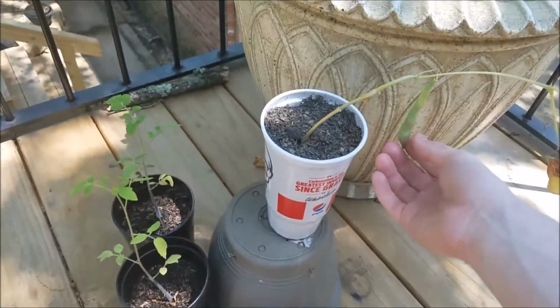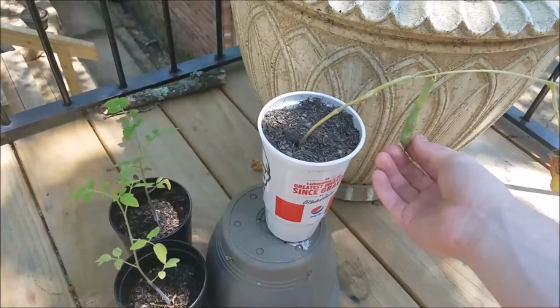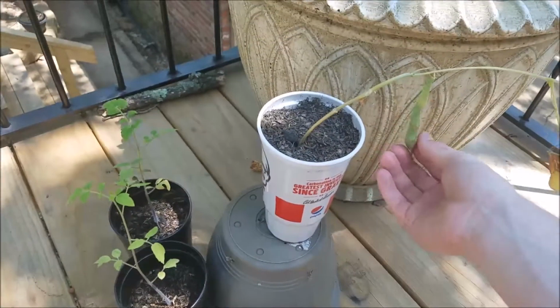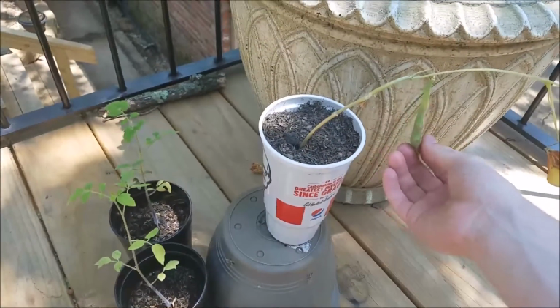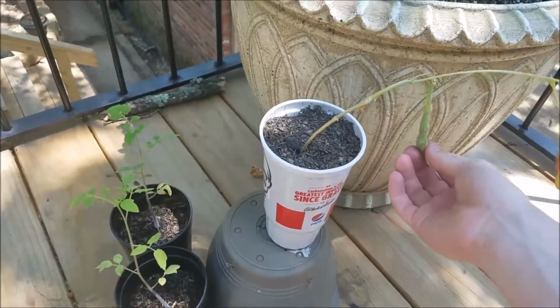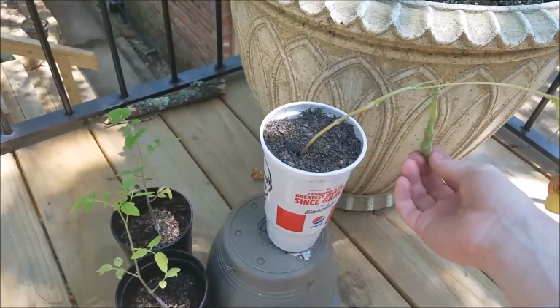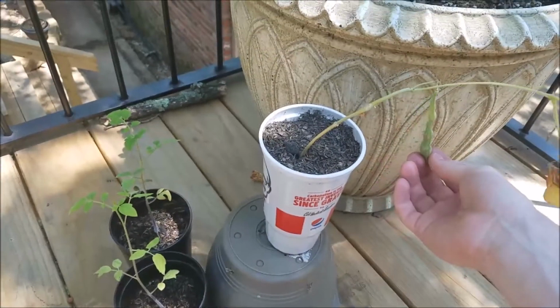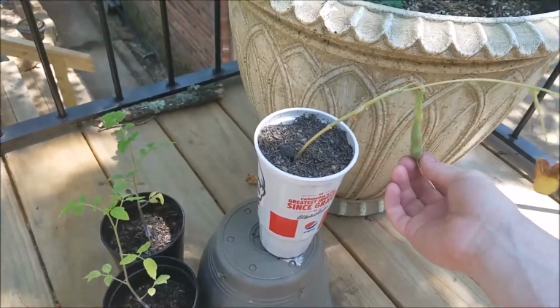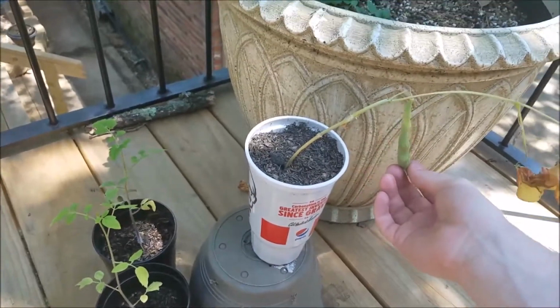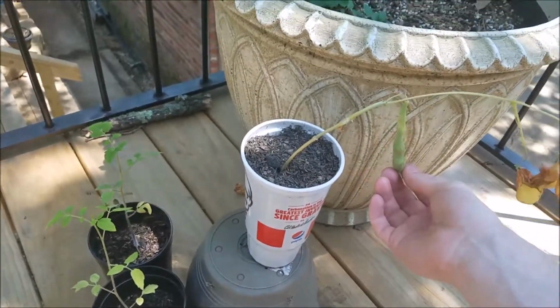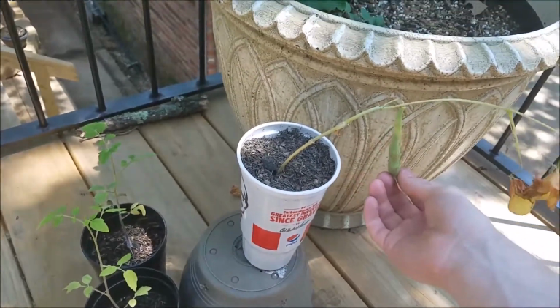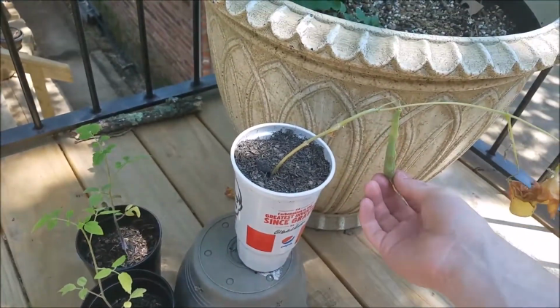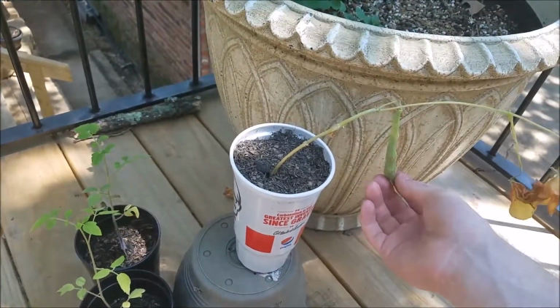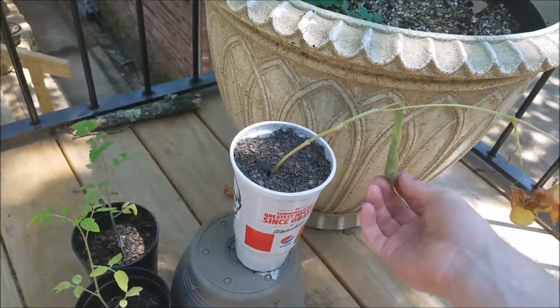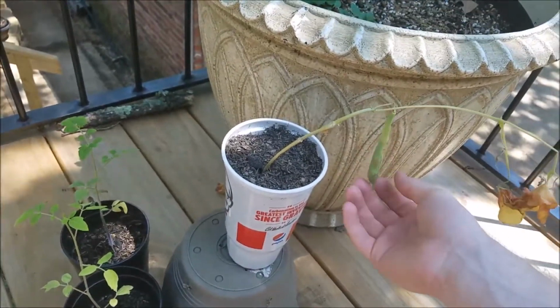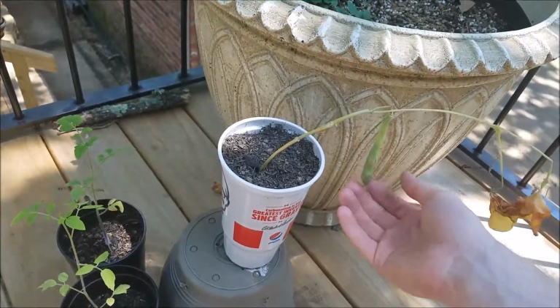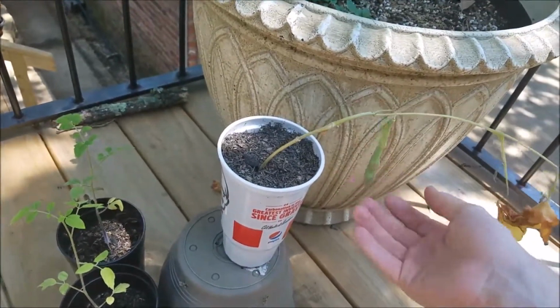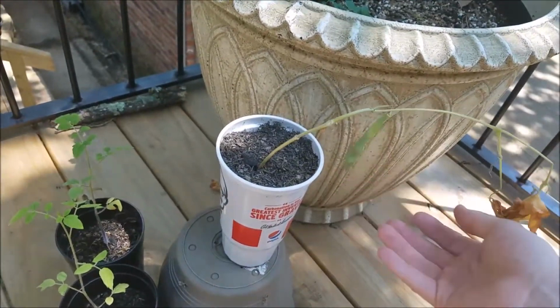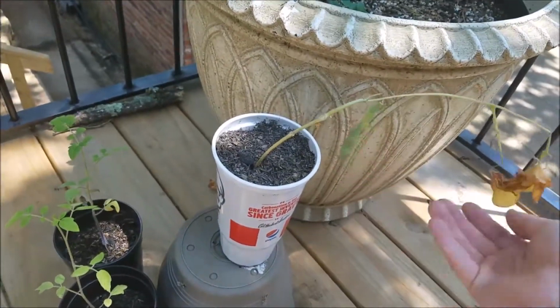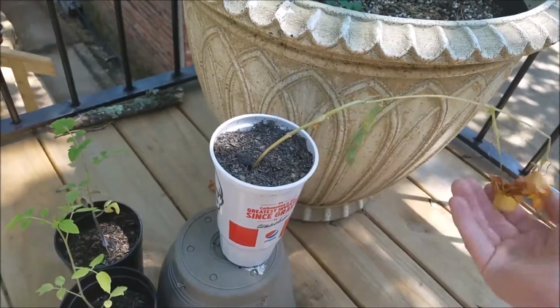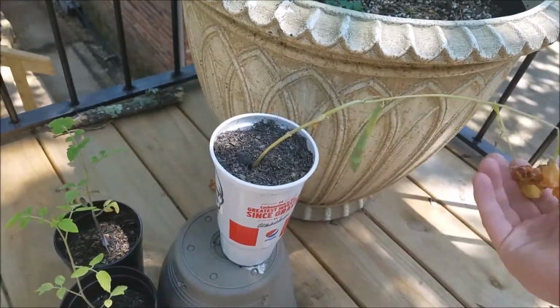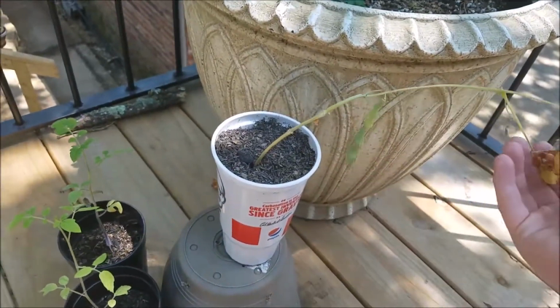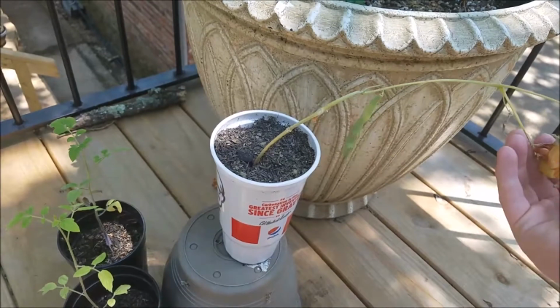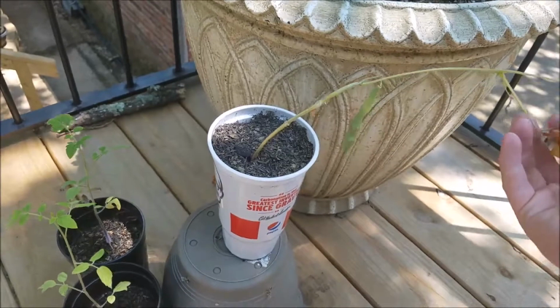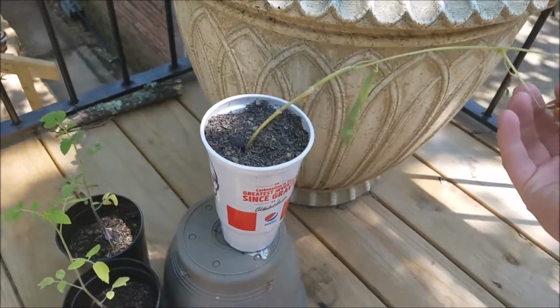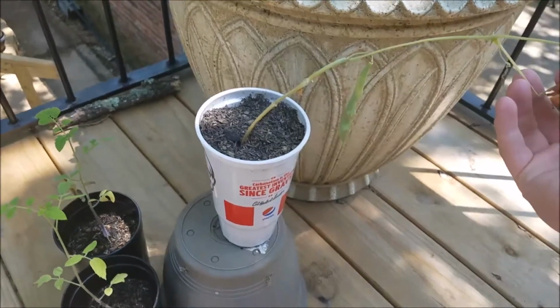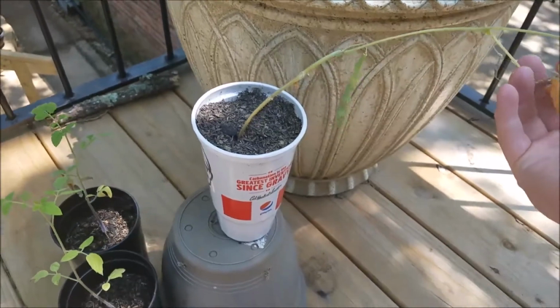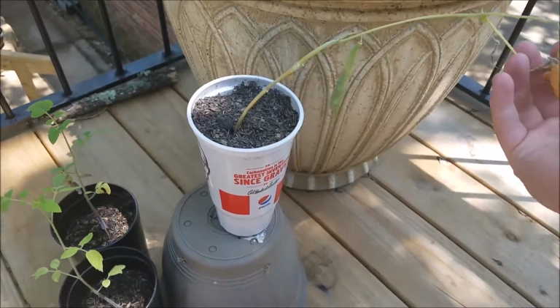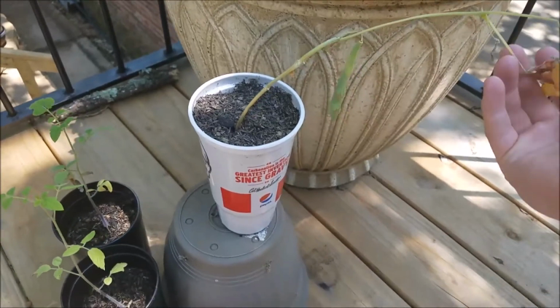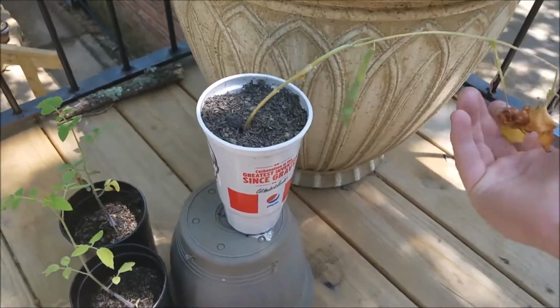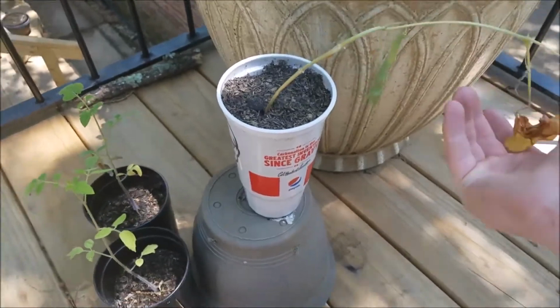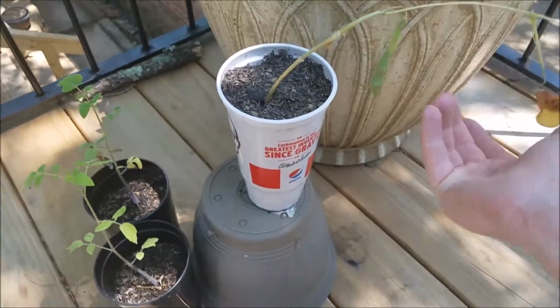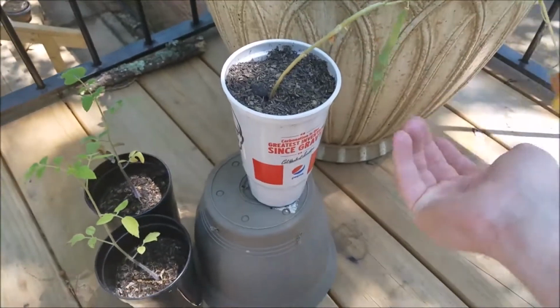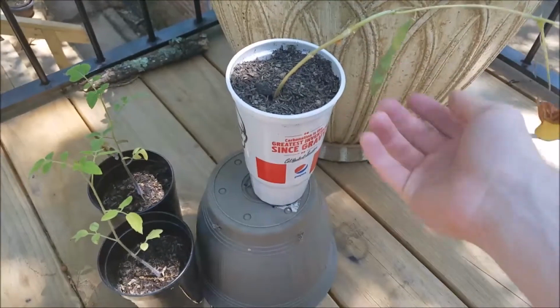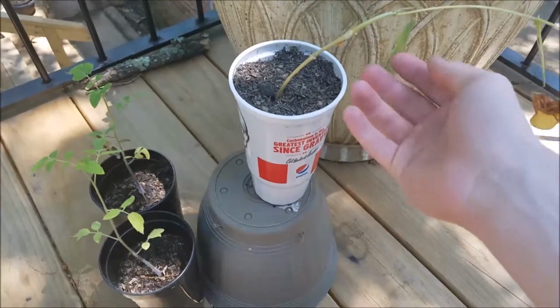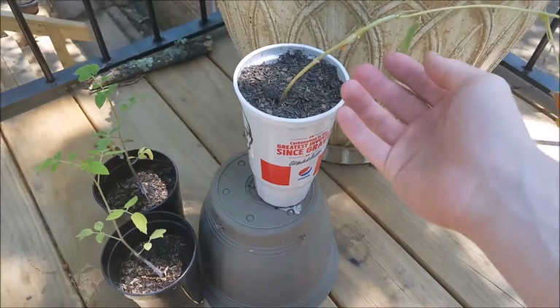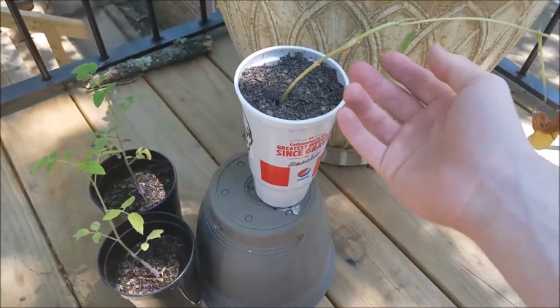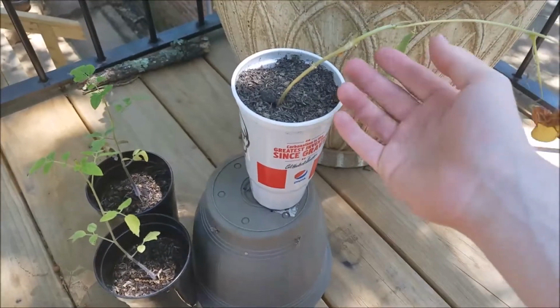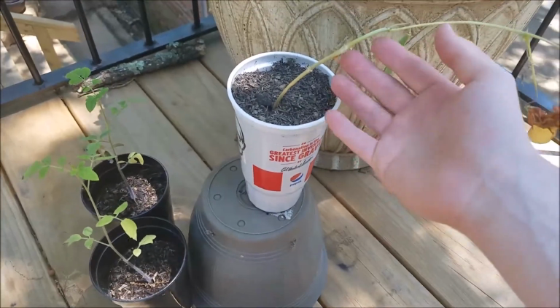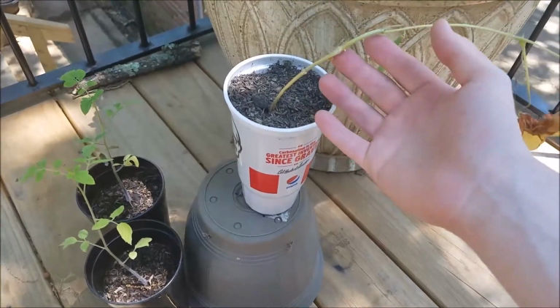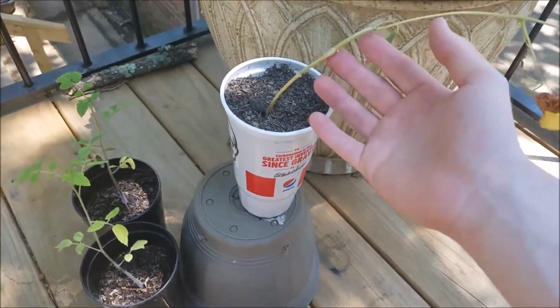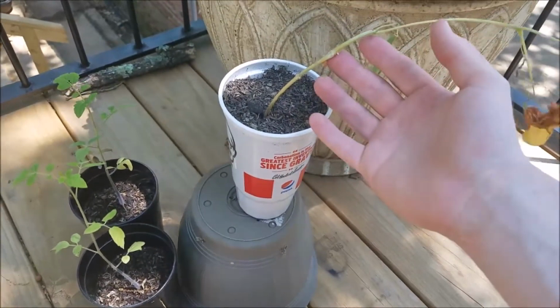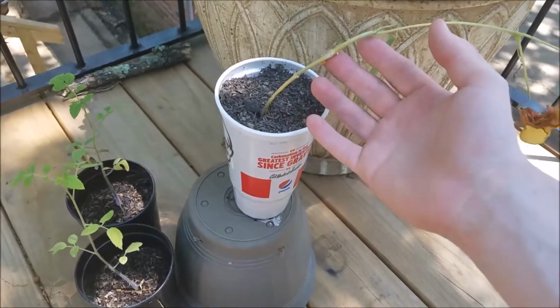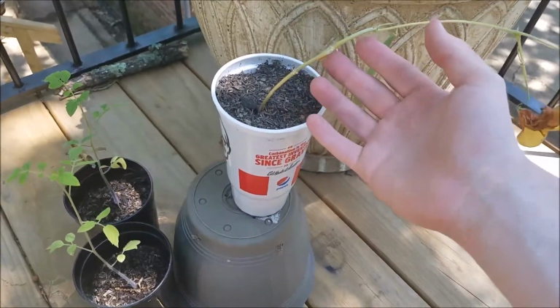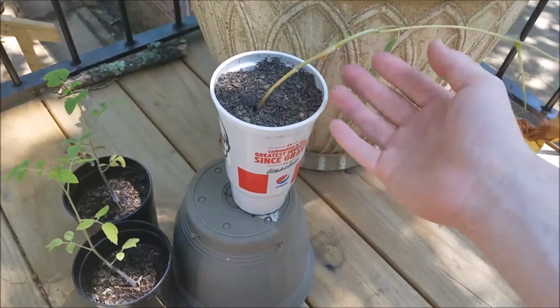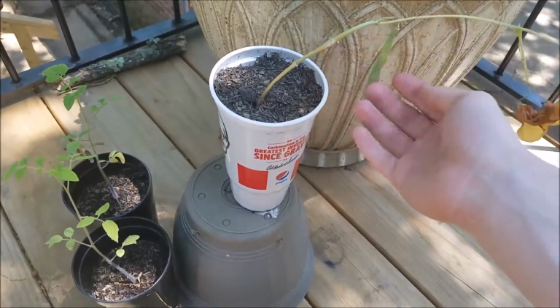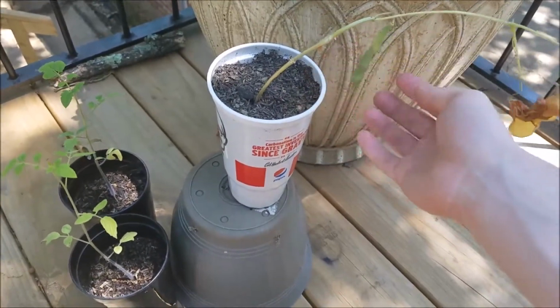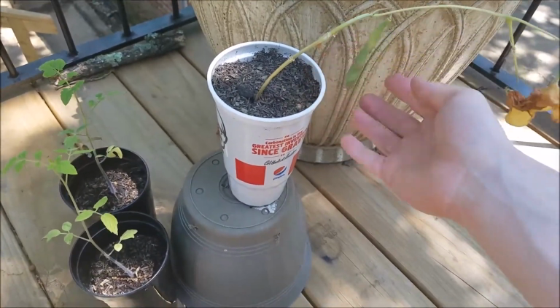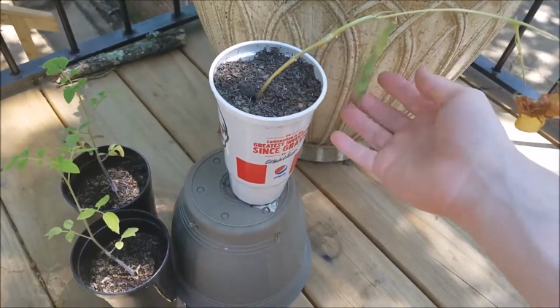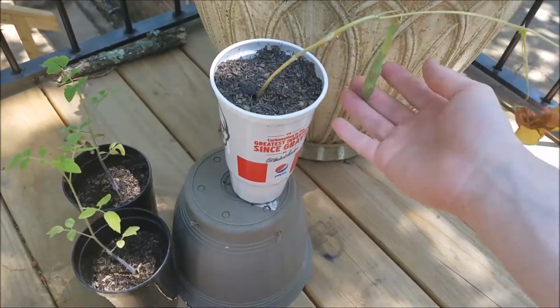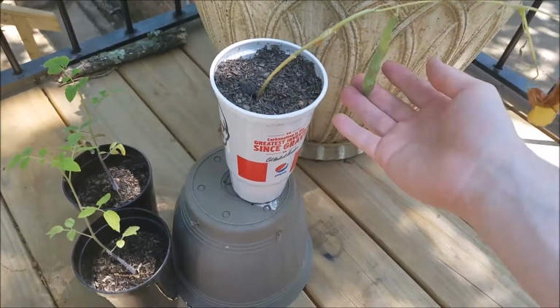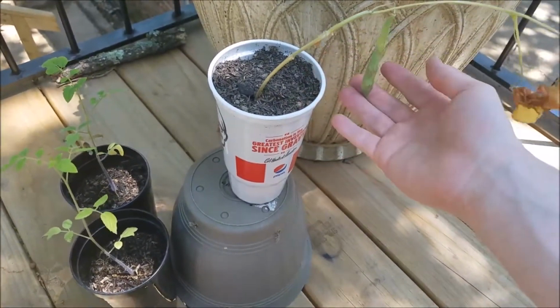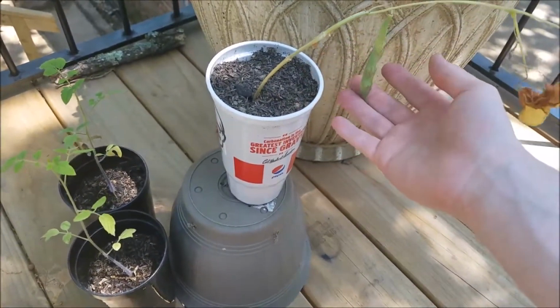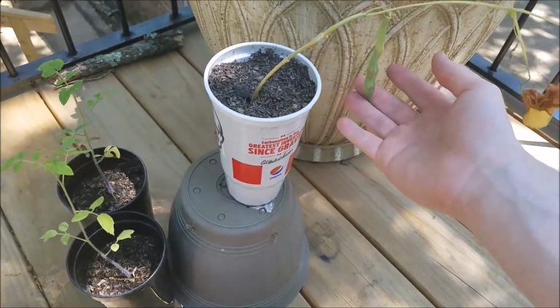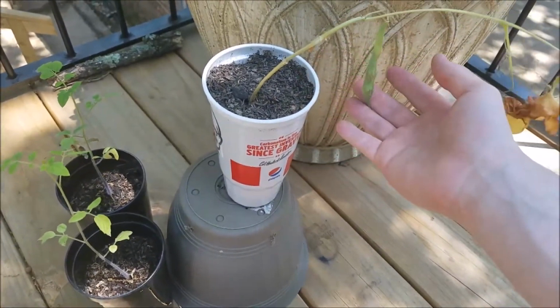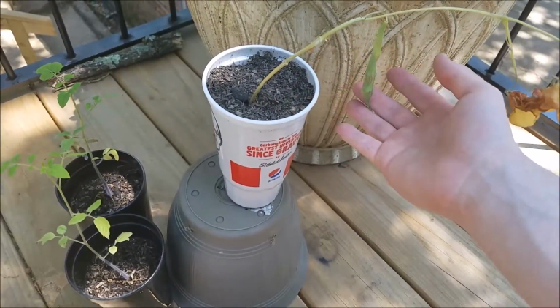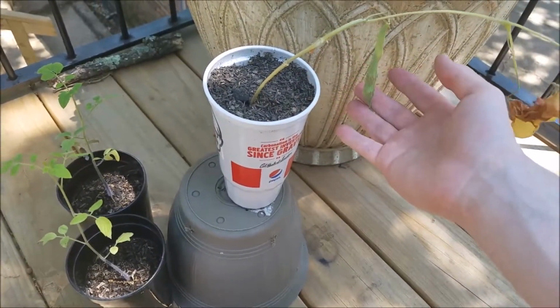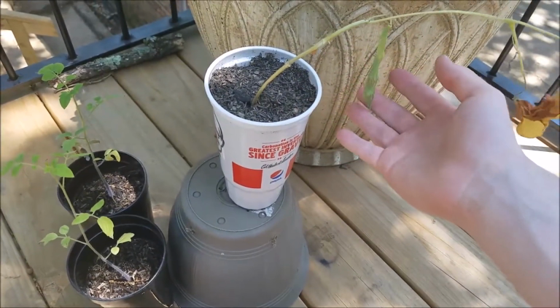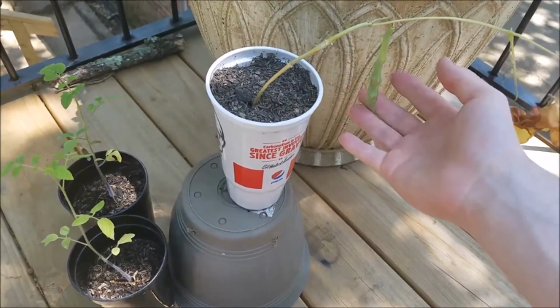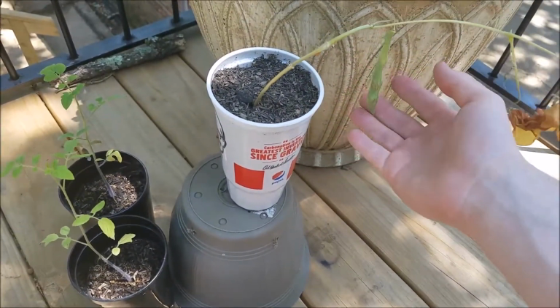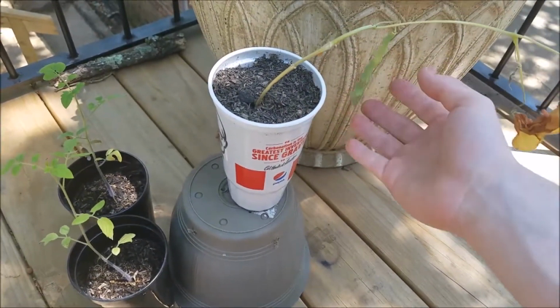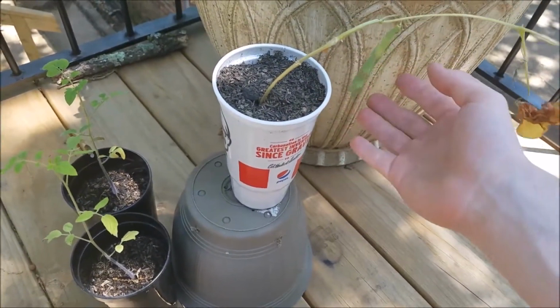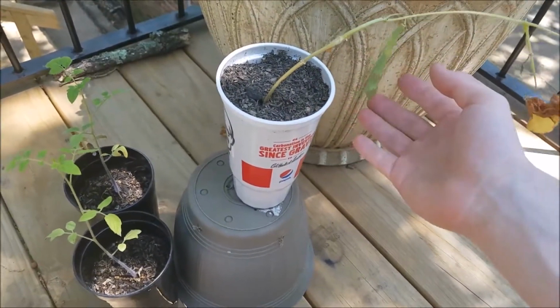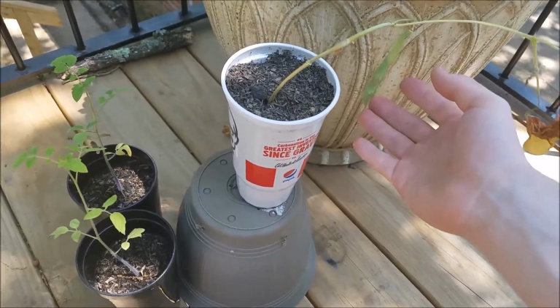Here's a bean plant that I grew a couple weeks ago. It did die, unfortunately, and it's currently dying. It did not get enough sun, so it didn't like that.